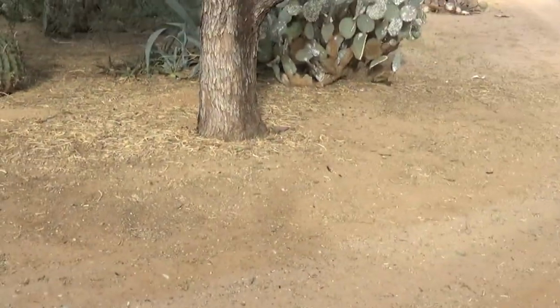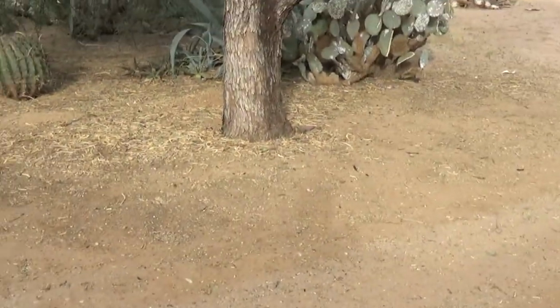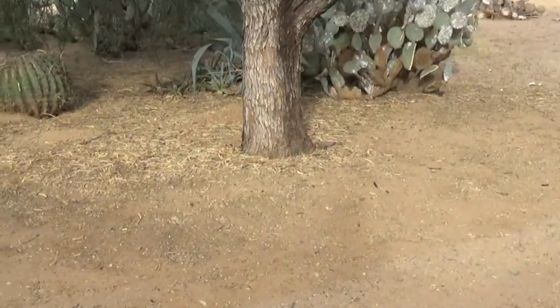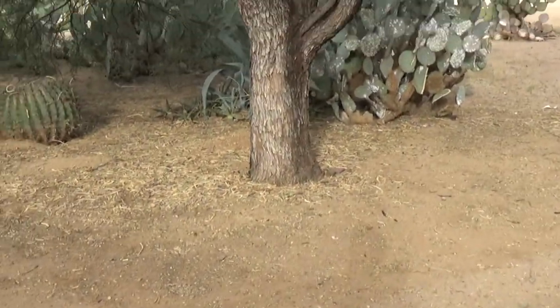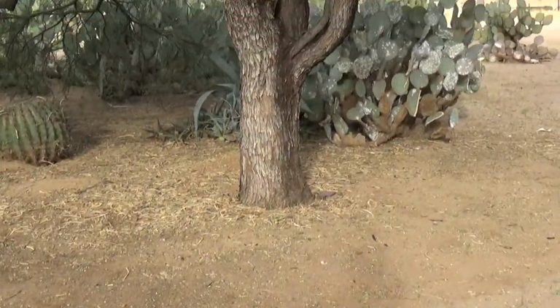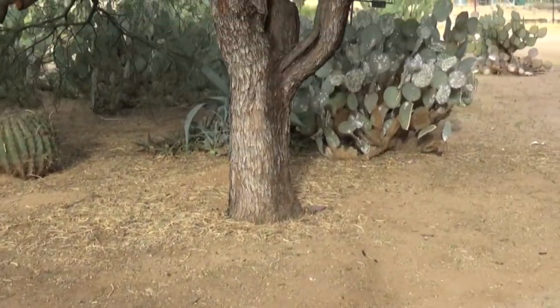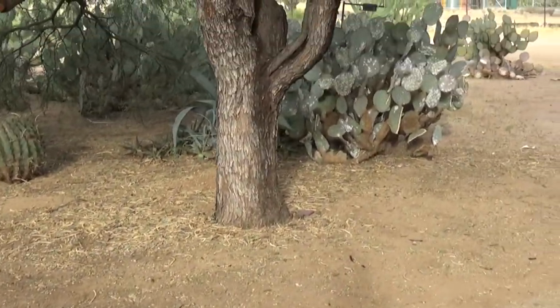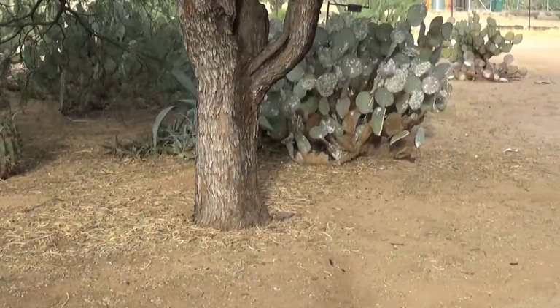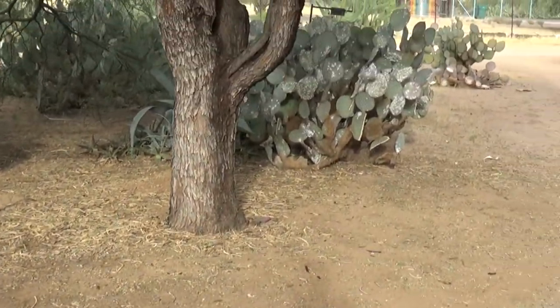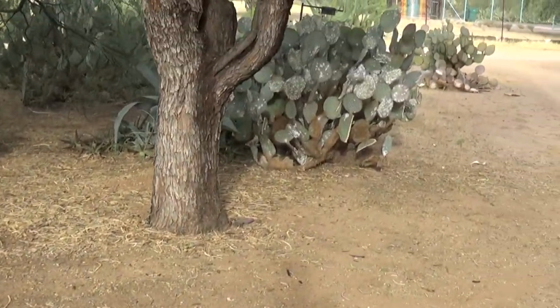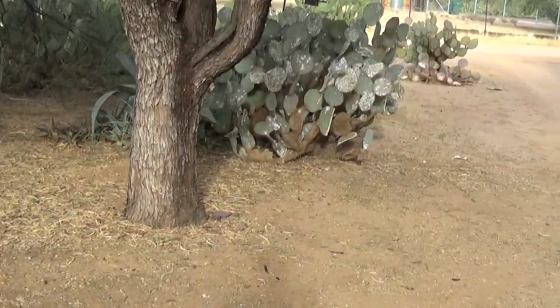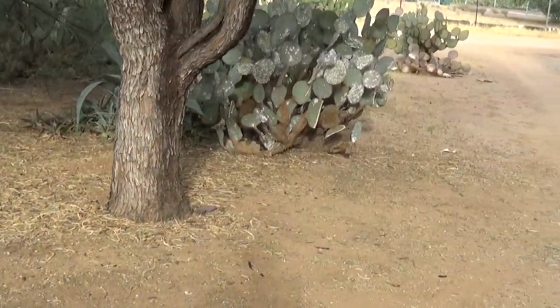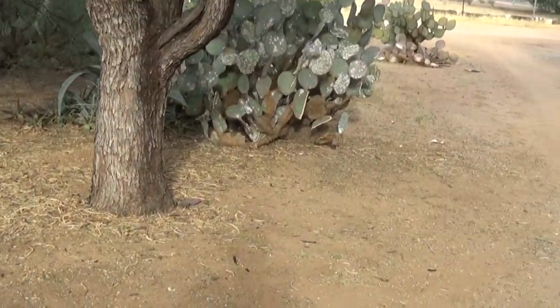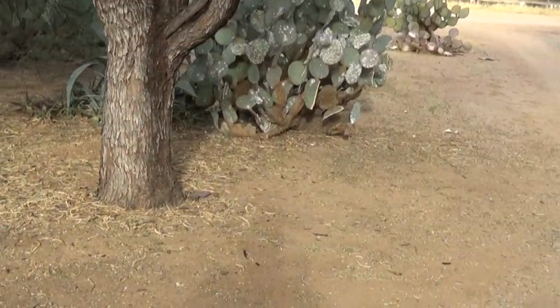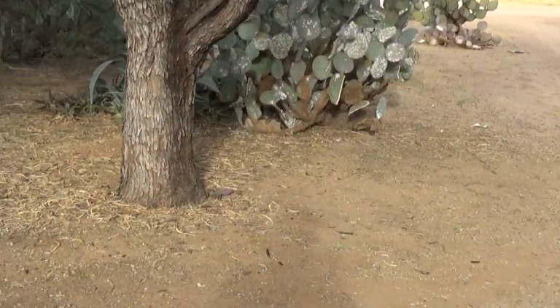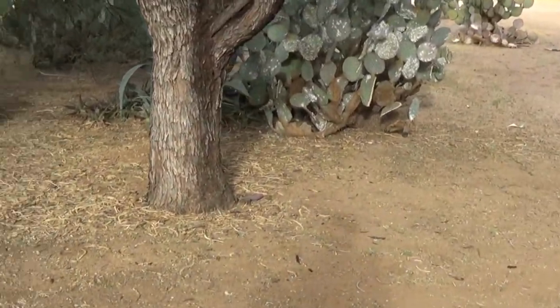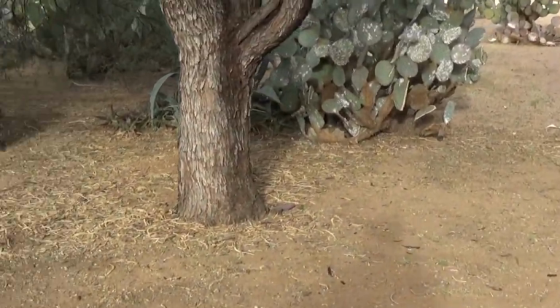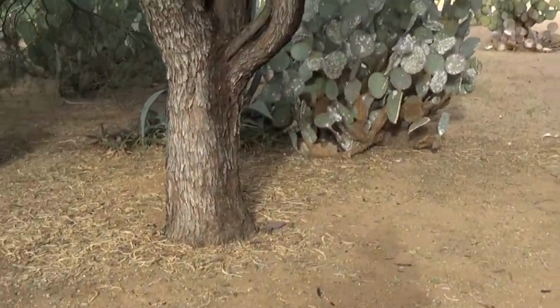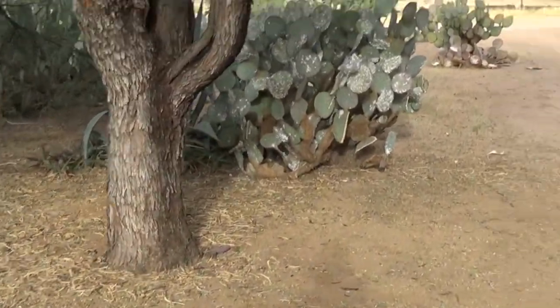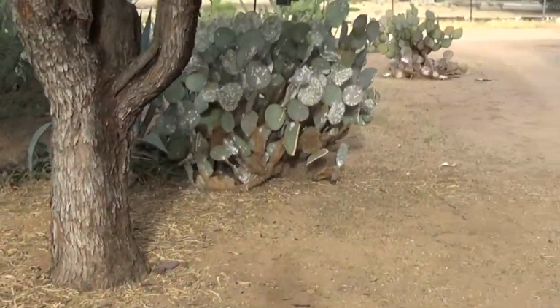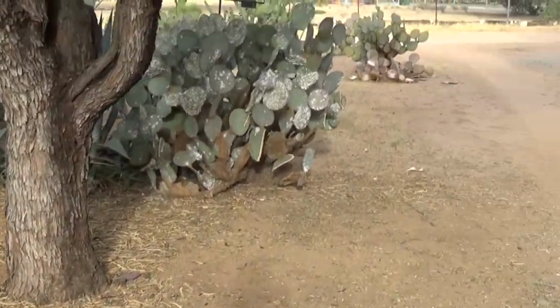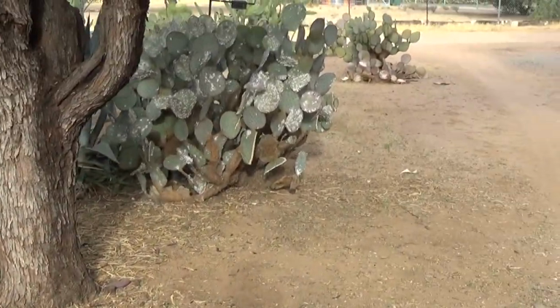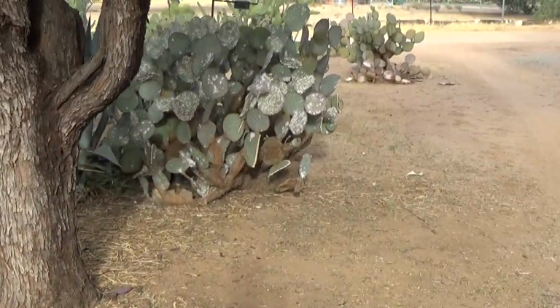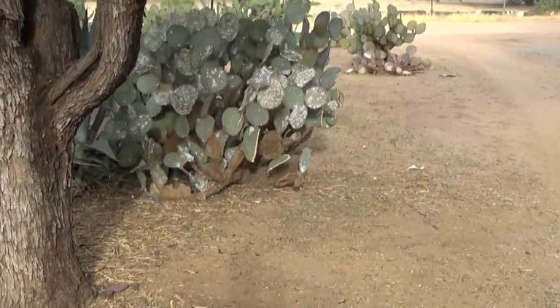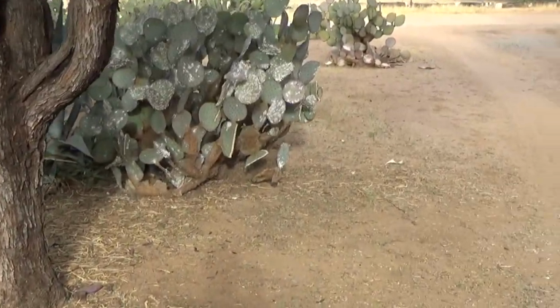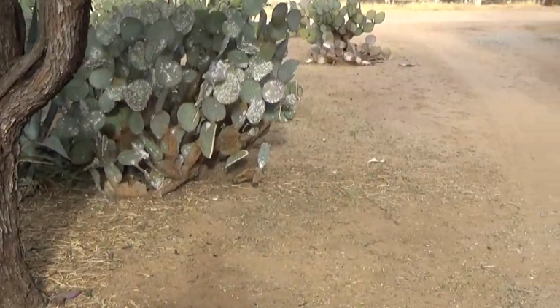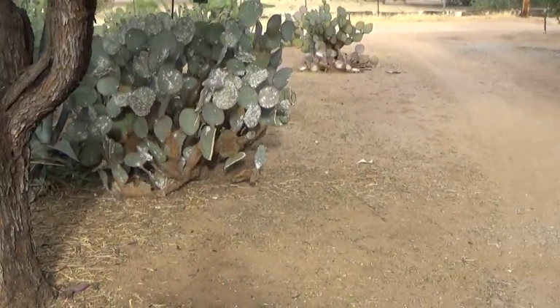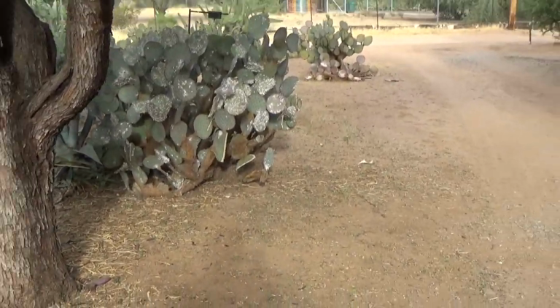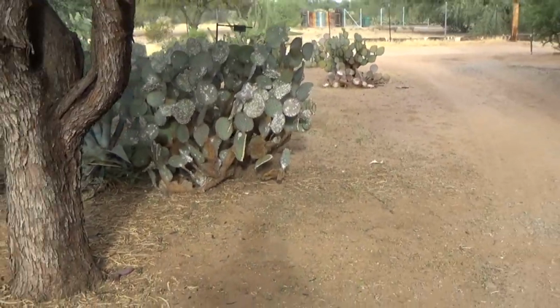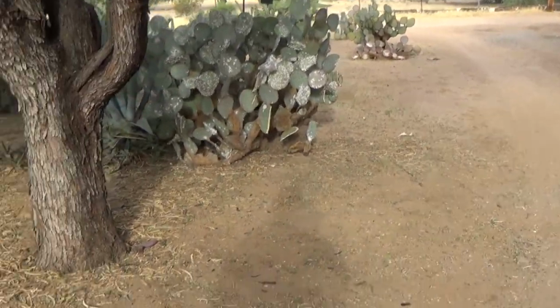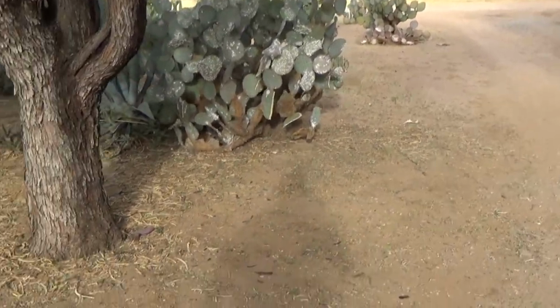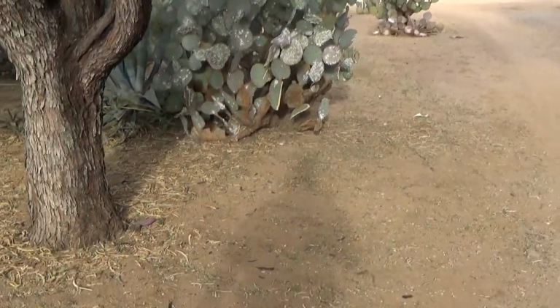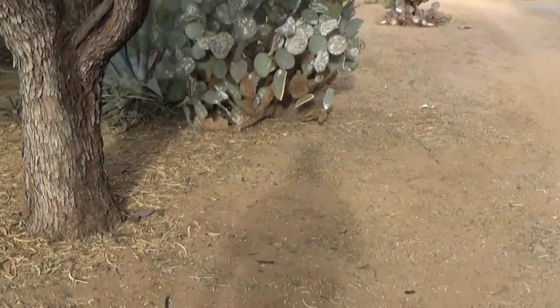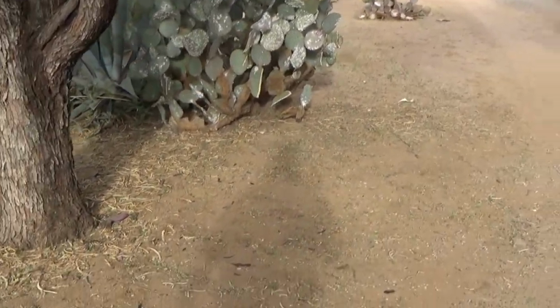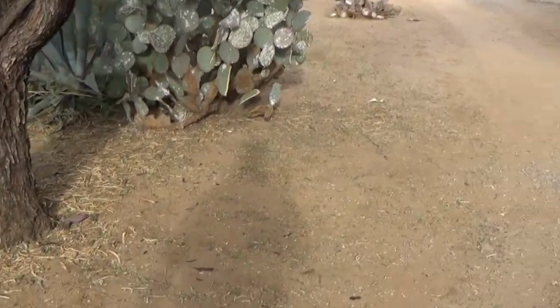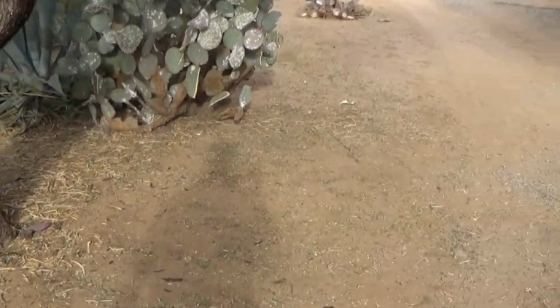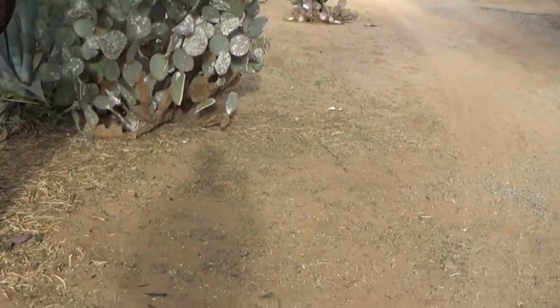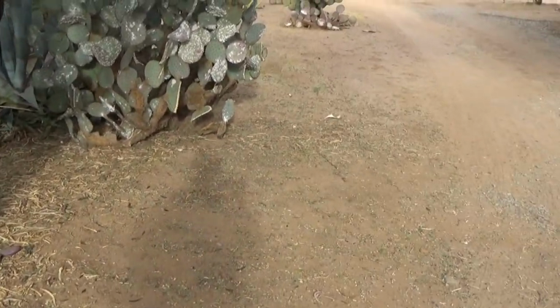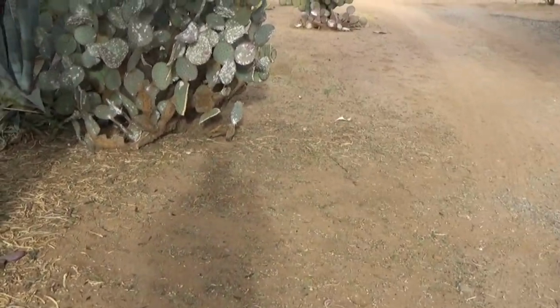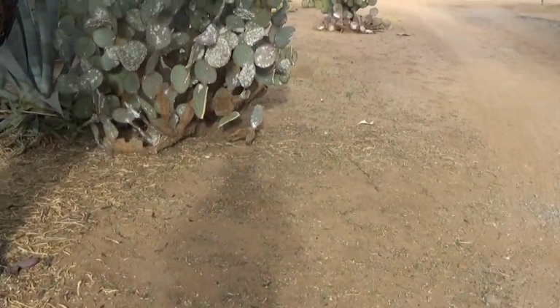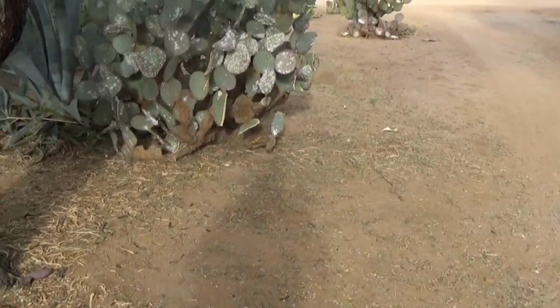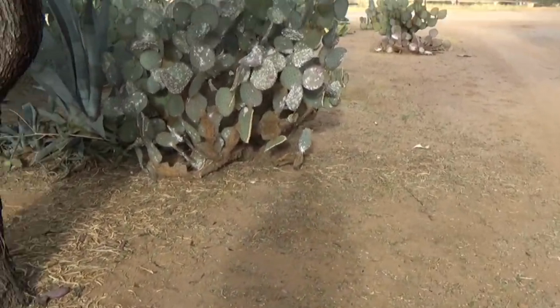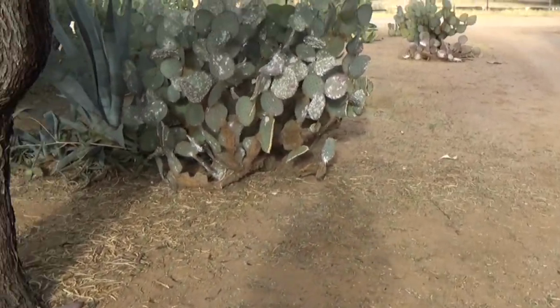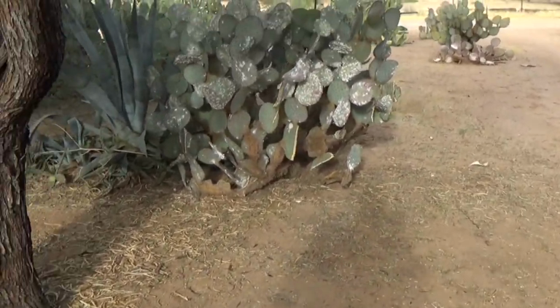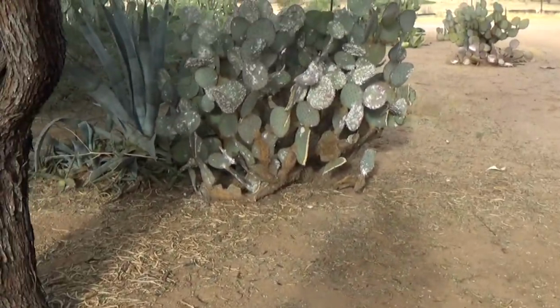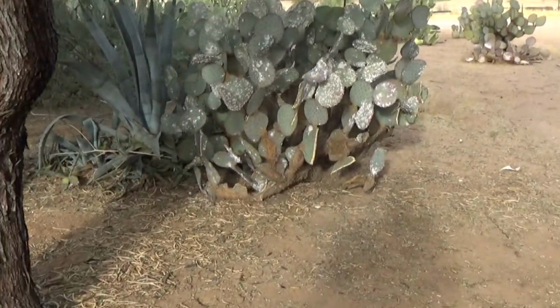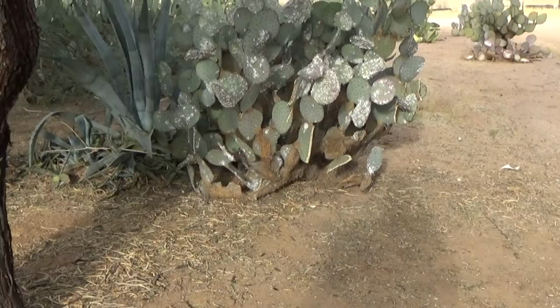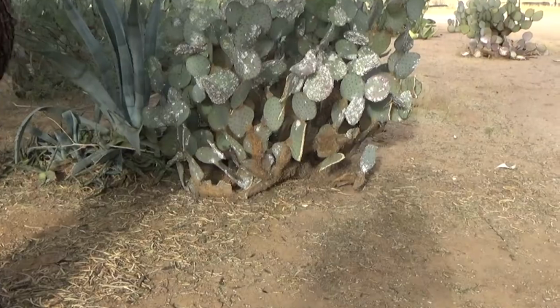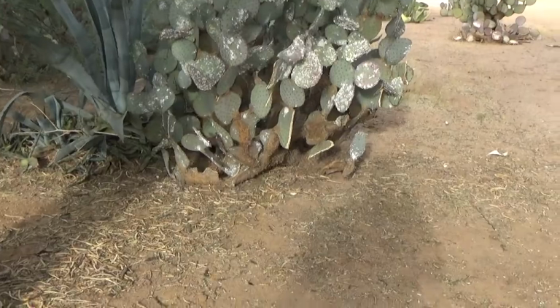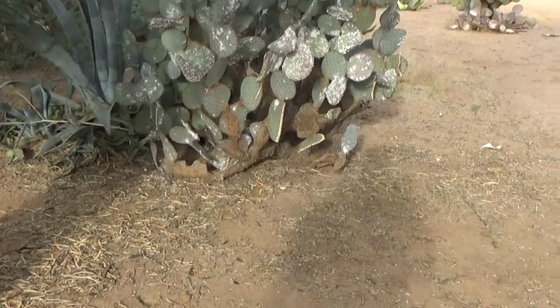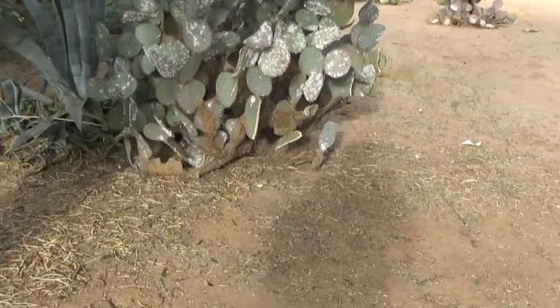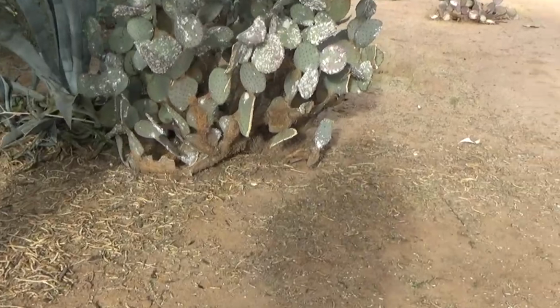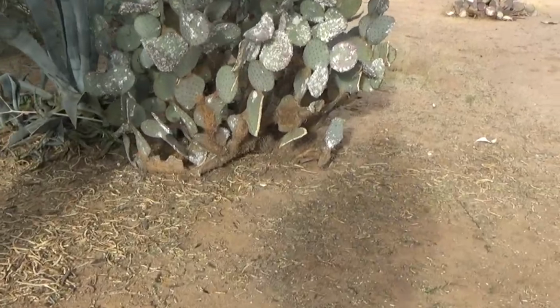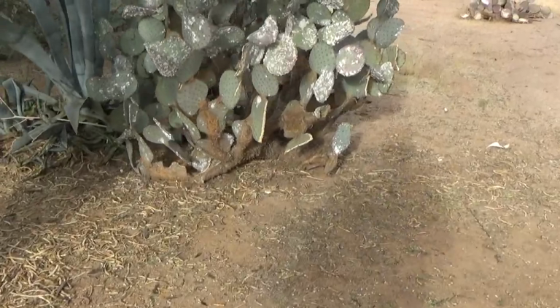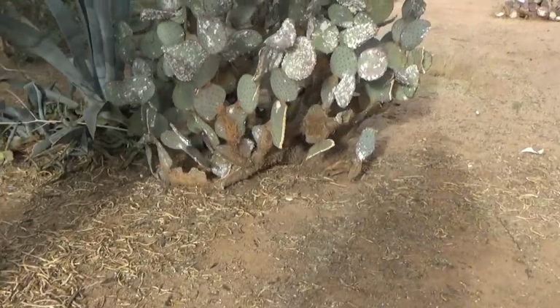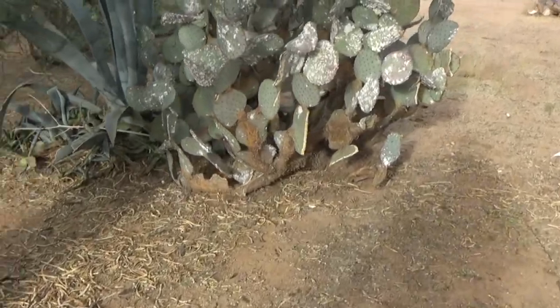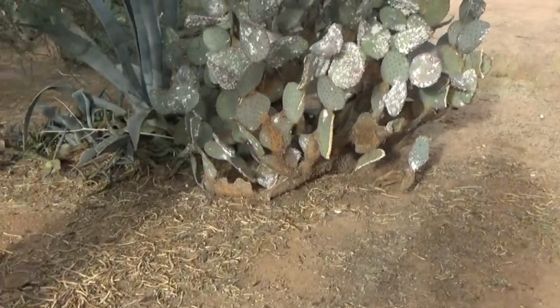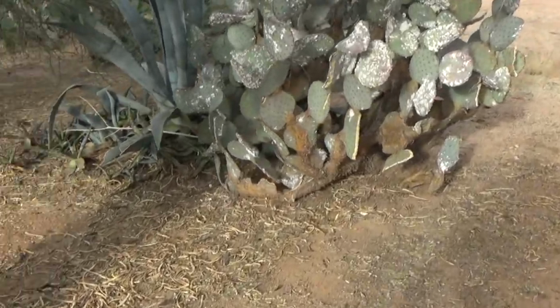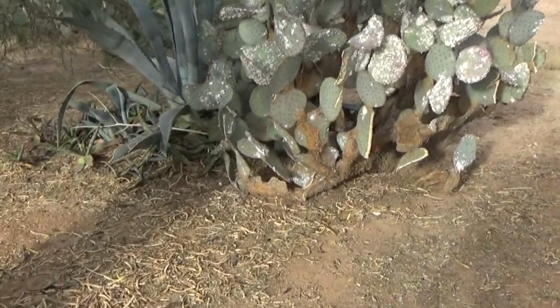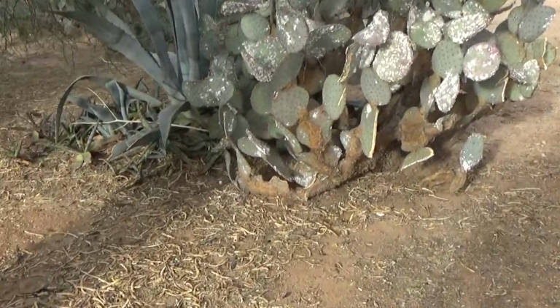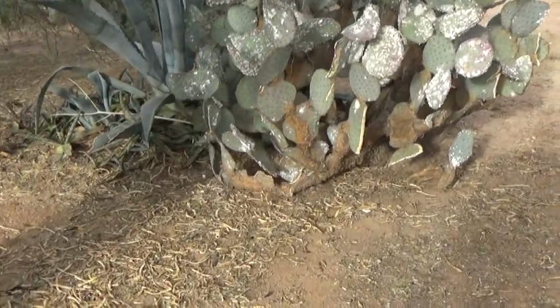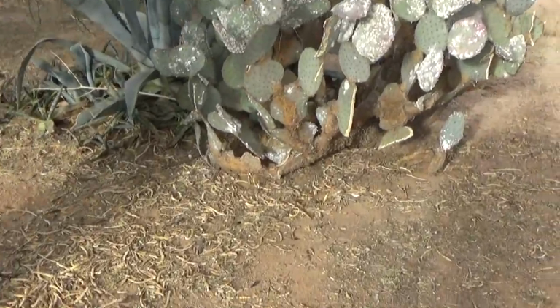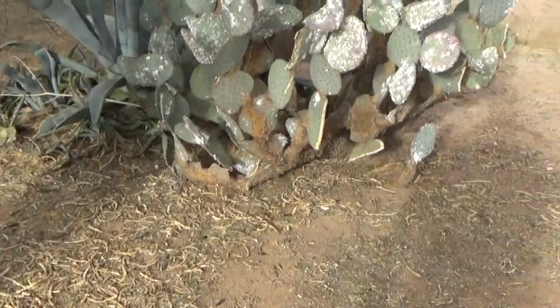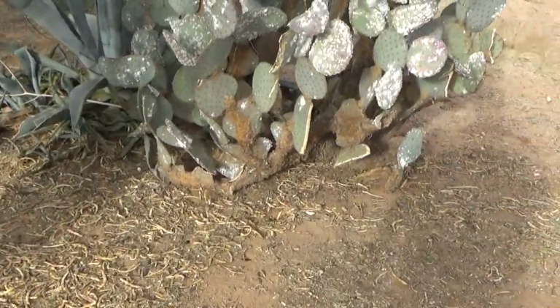Today I'm going to have a small home project to do. I'm not gonna do any hiking today. Check out this cactus though.